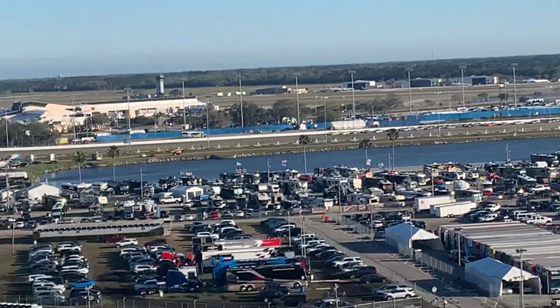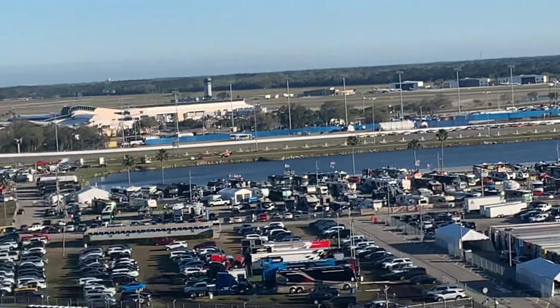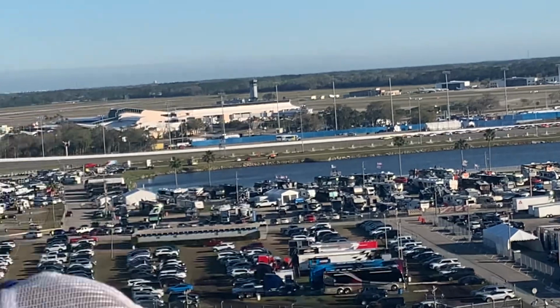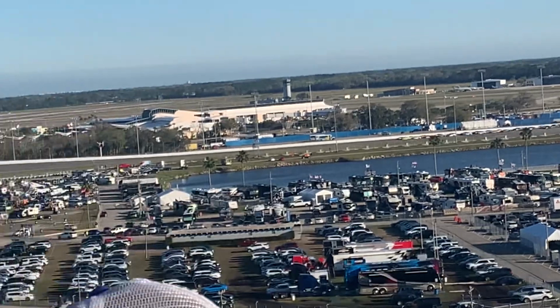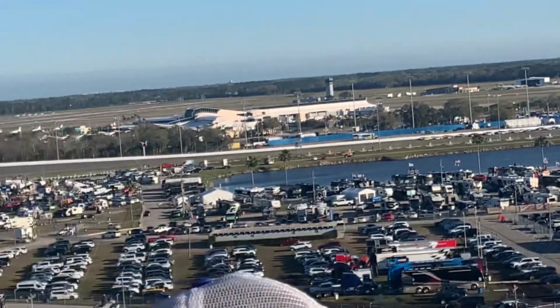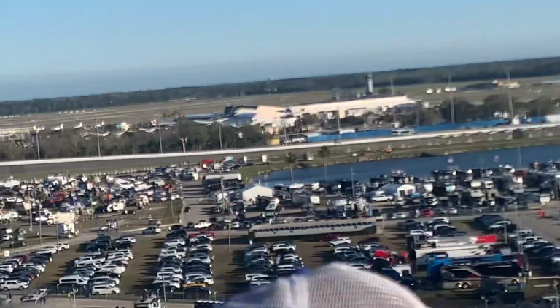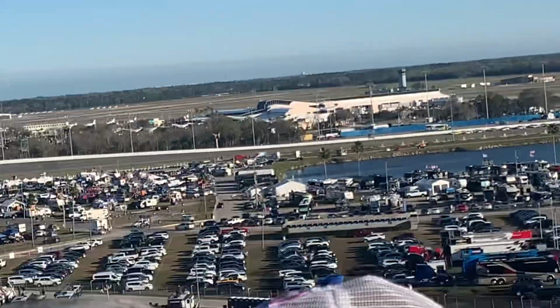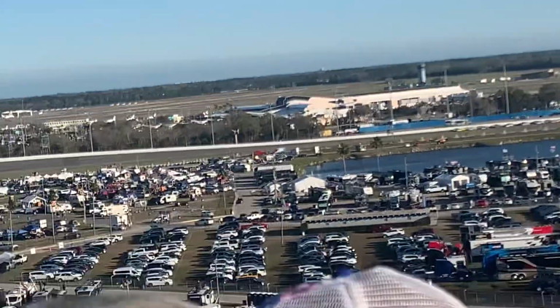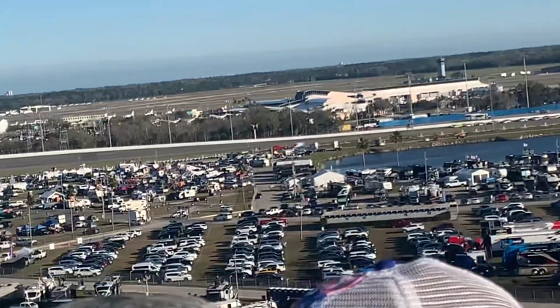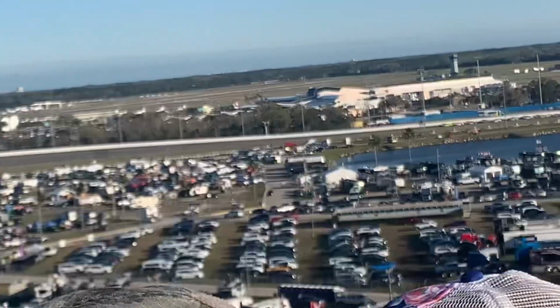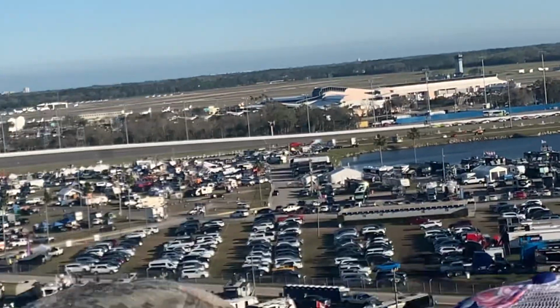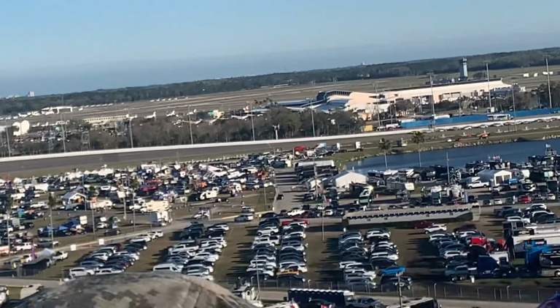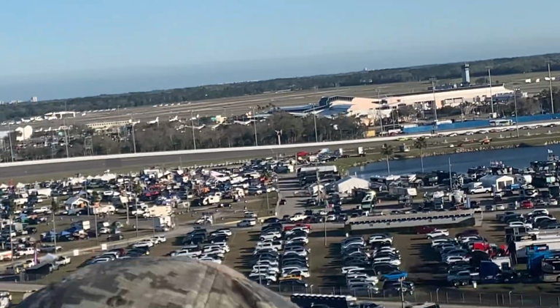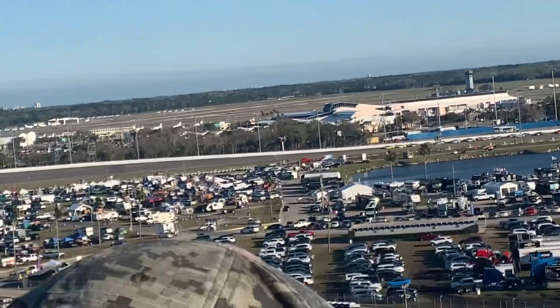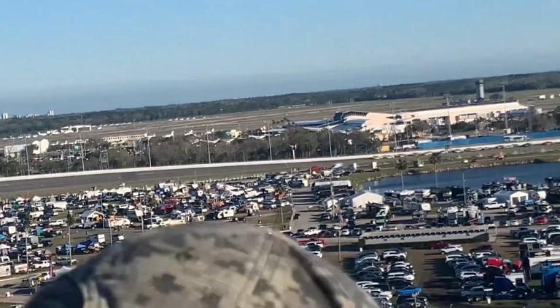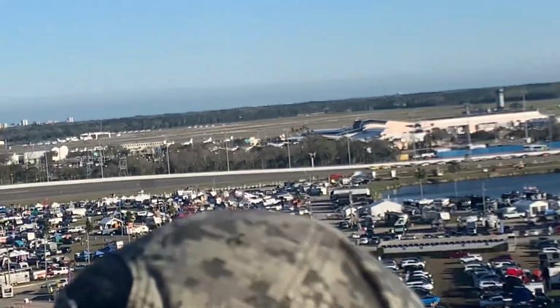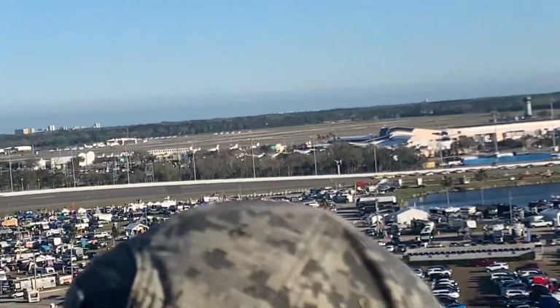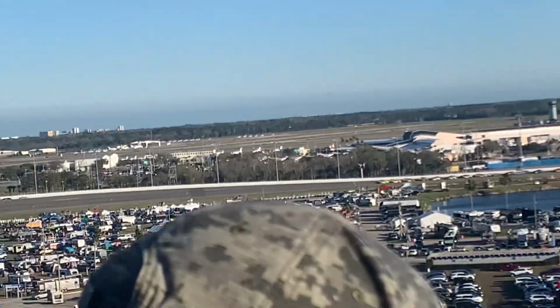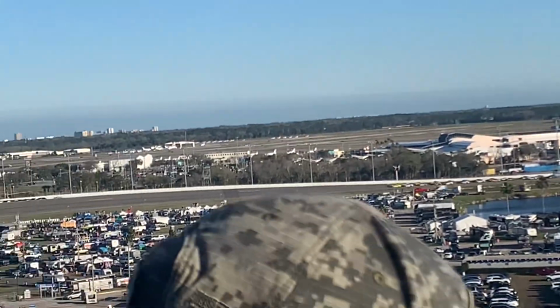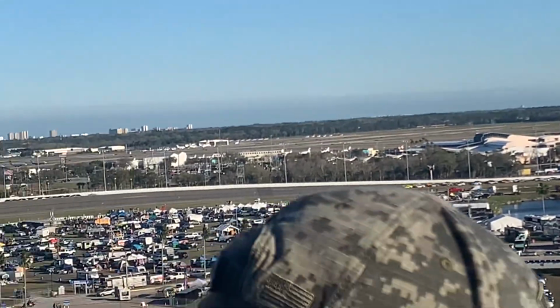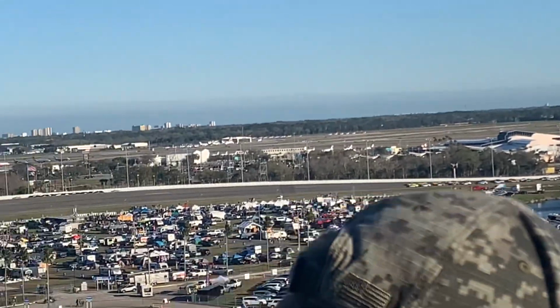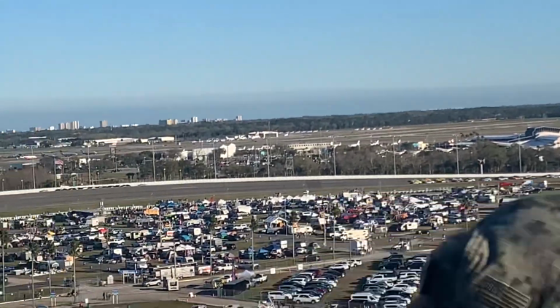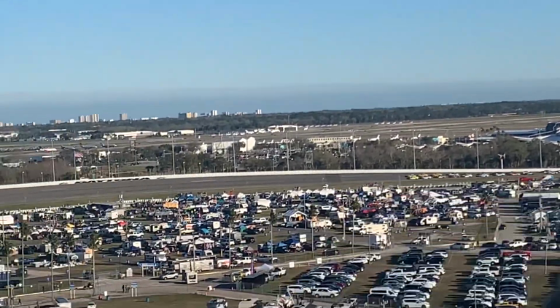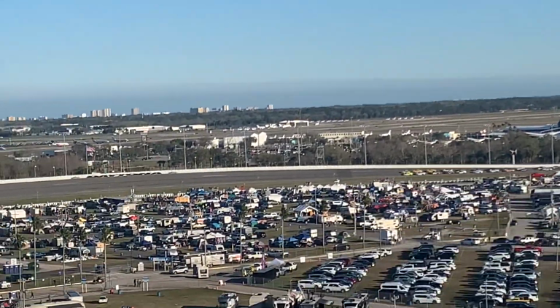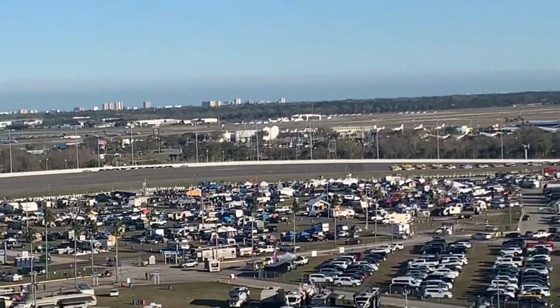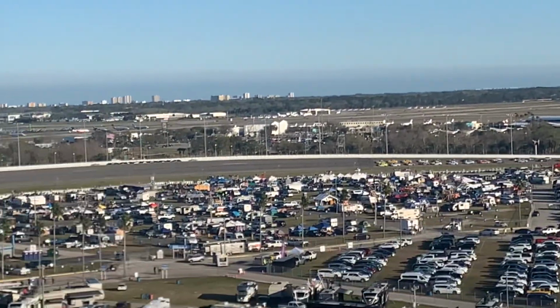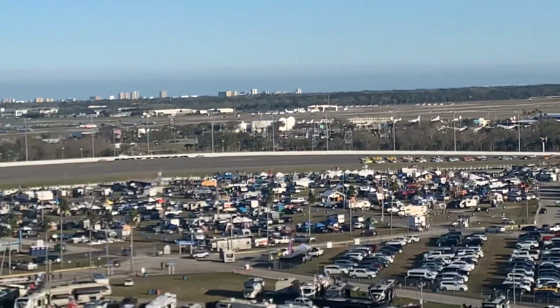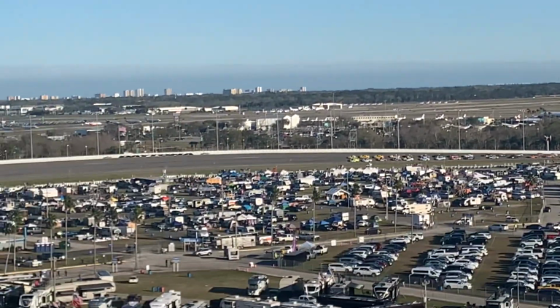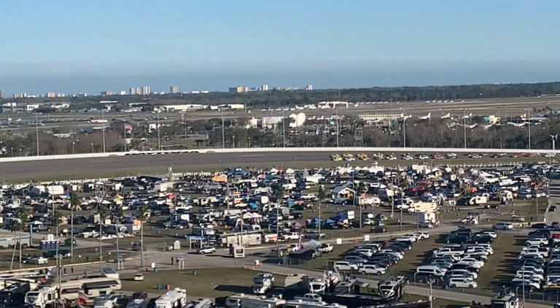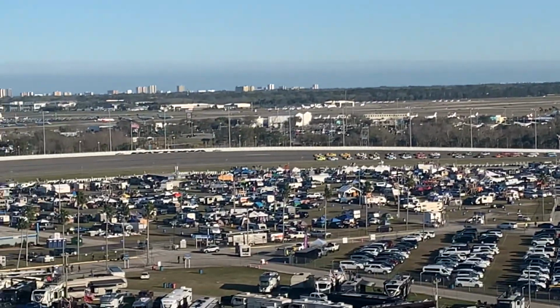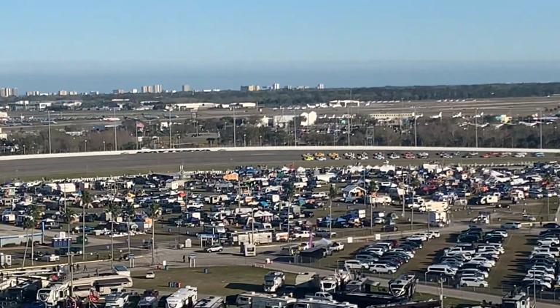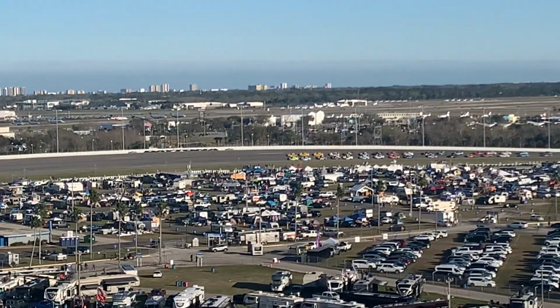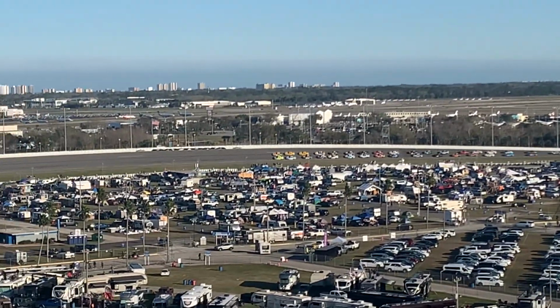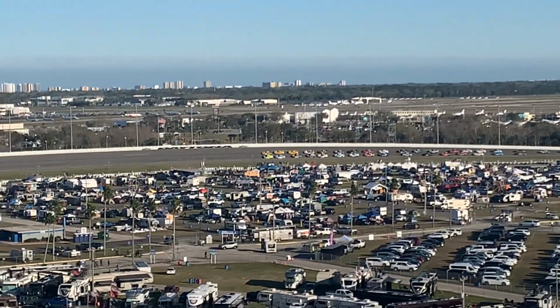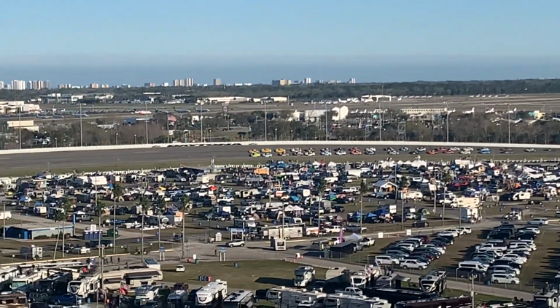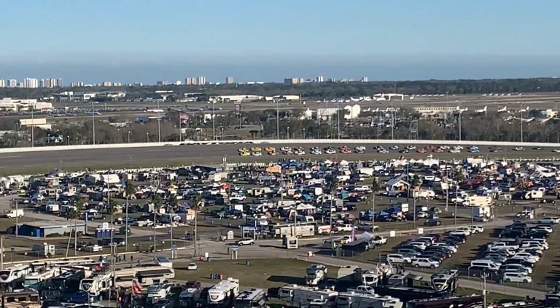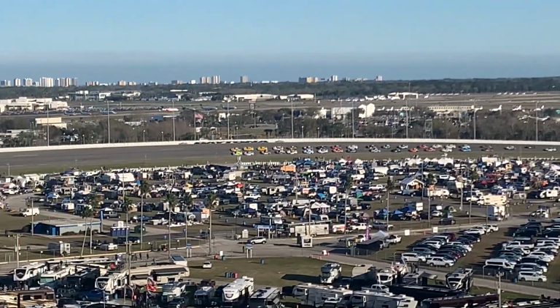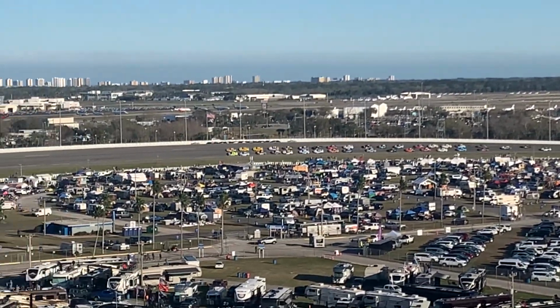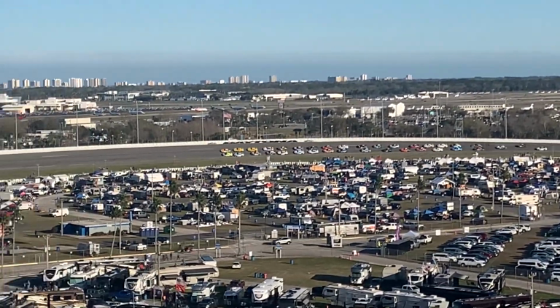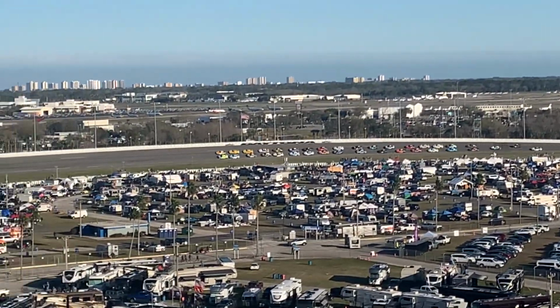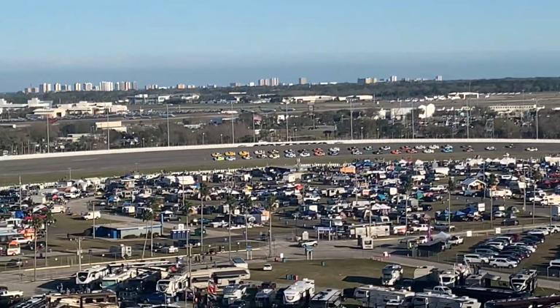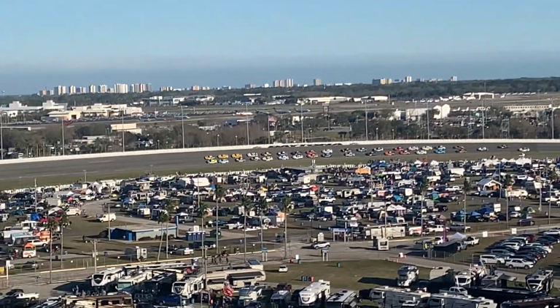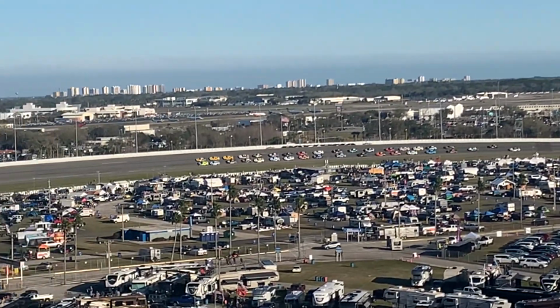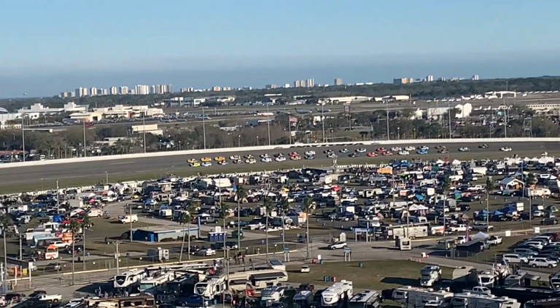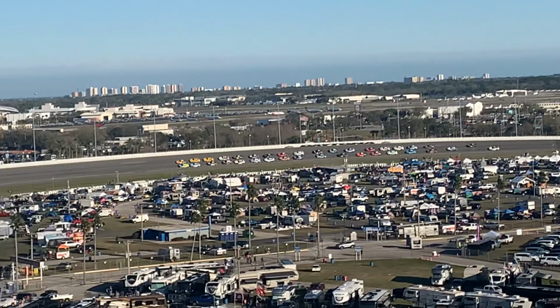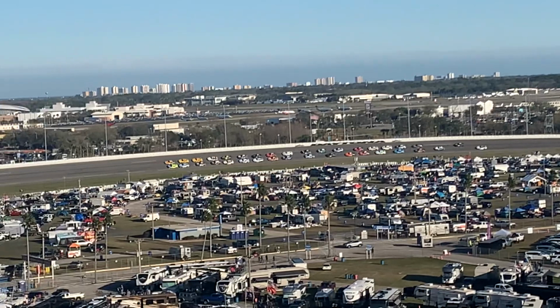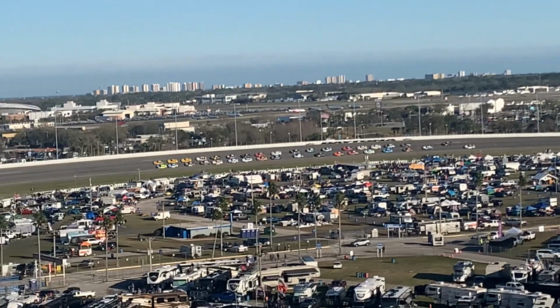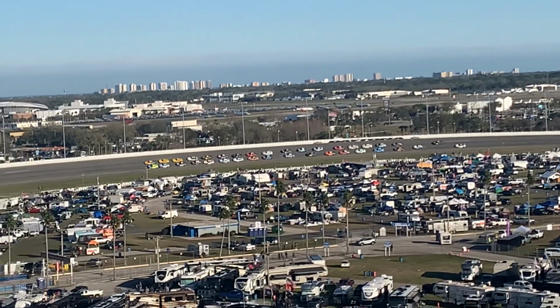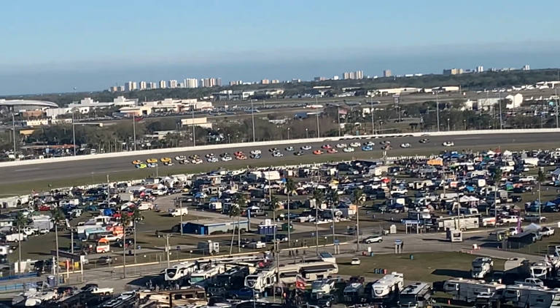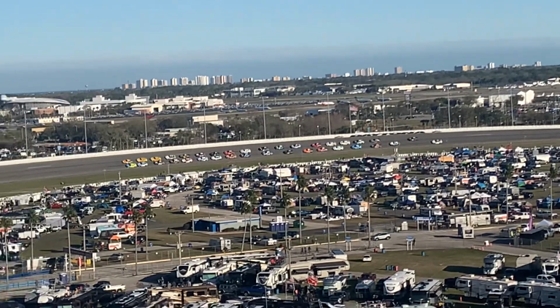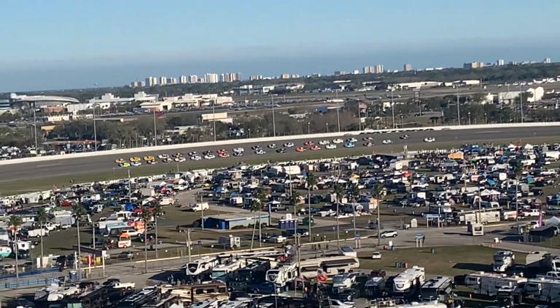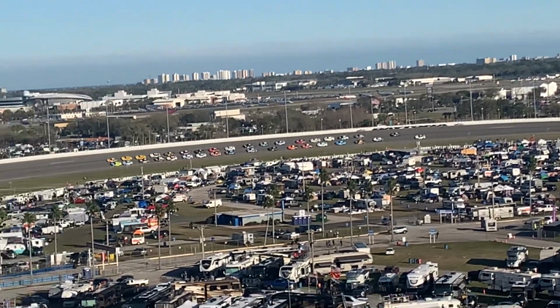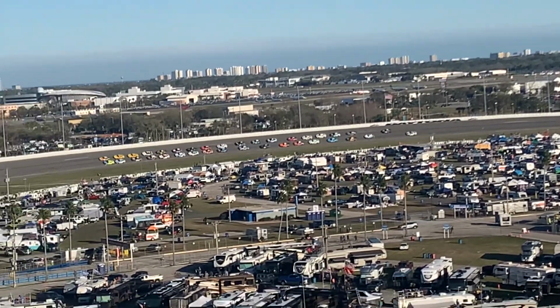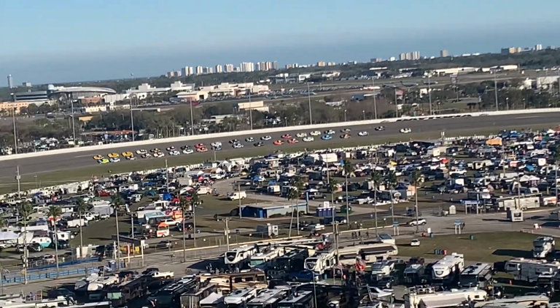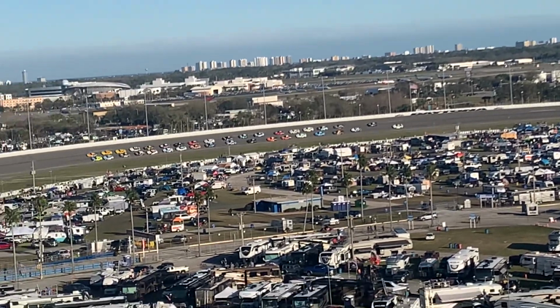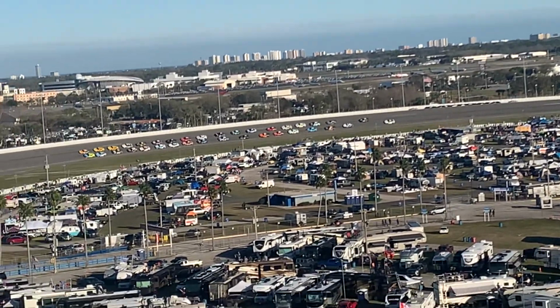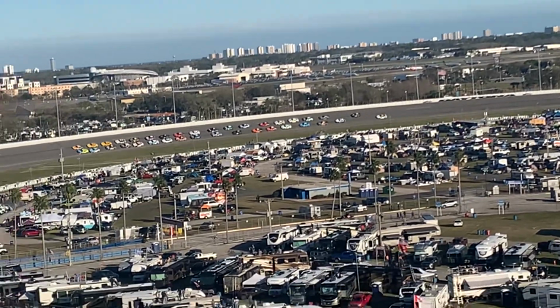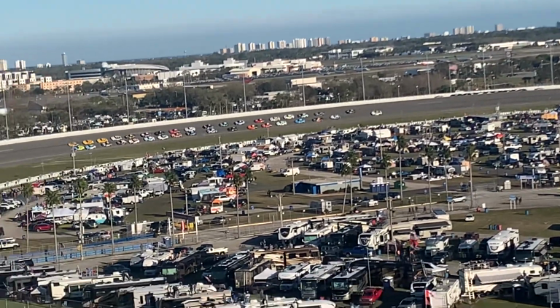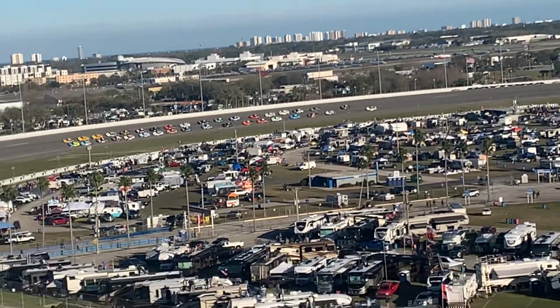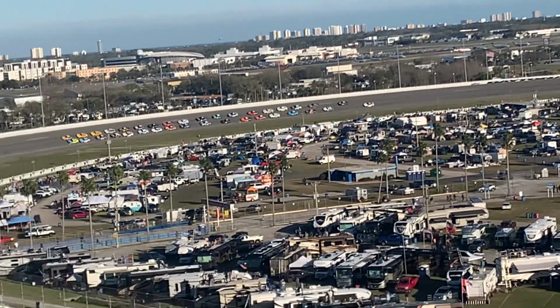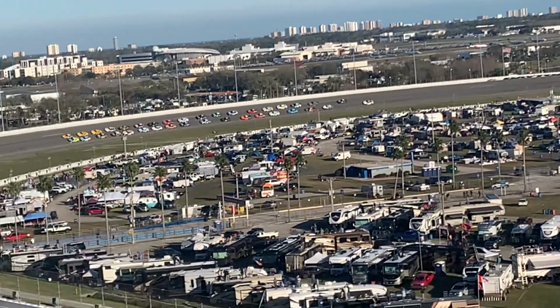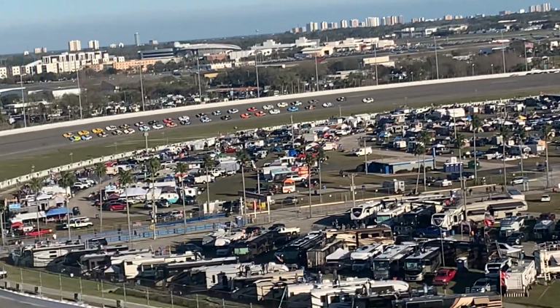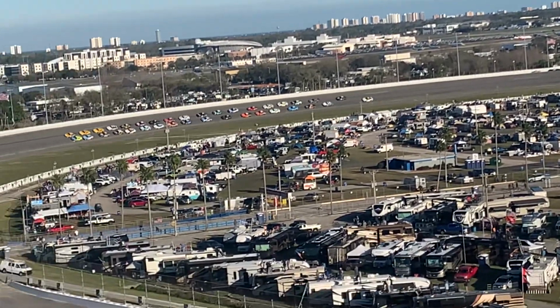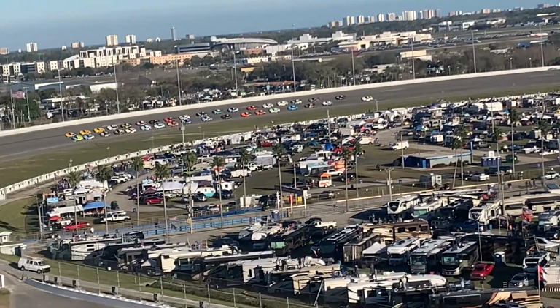Here's Logano giving Bell the show, around 20. He's waiting for the inside, and Ryan seems to have much of it with a lot of cars on top of each other.